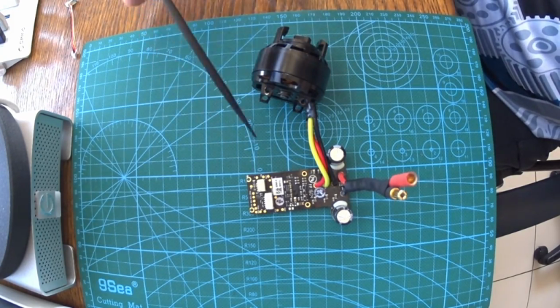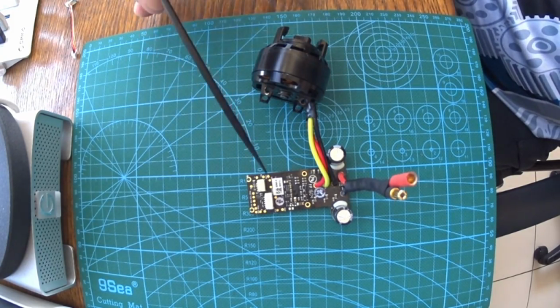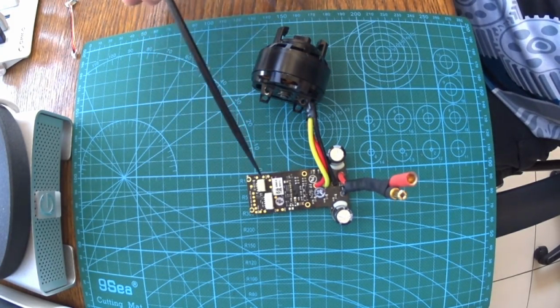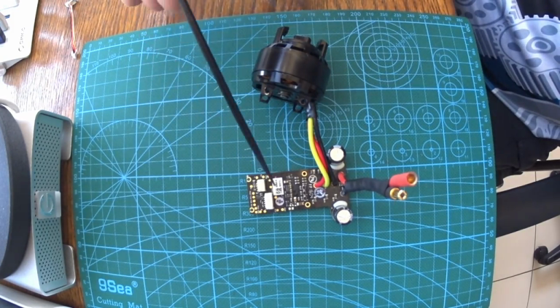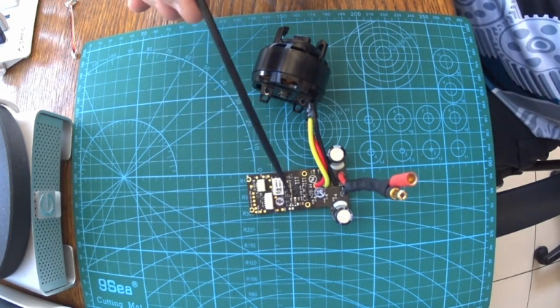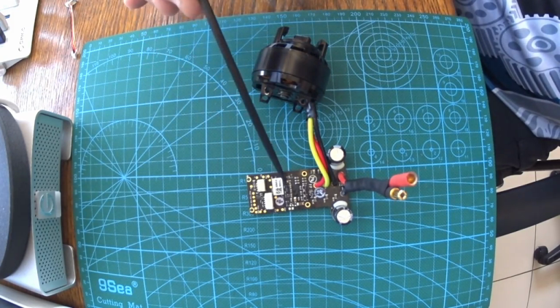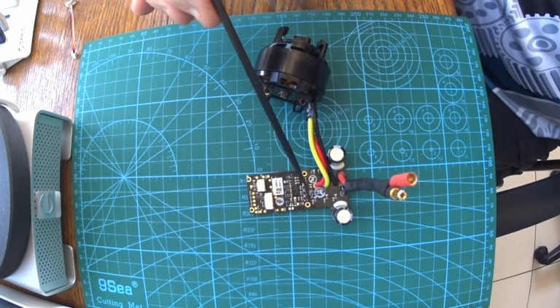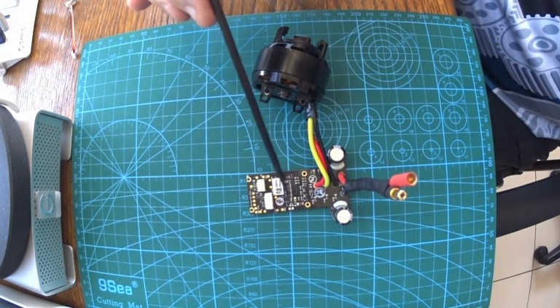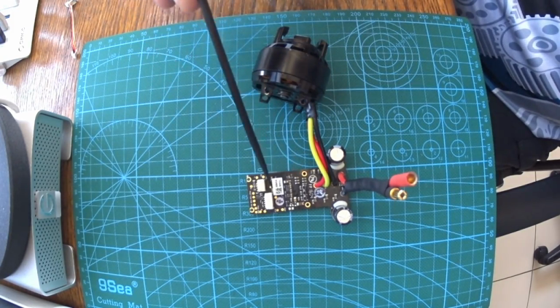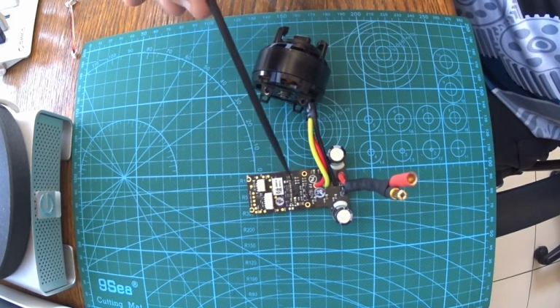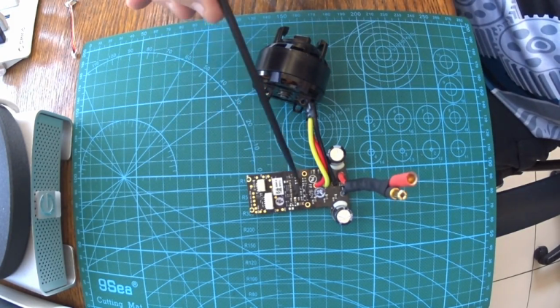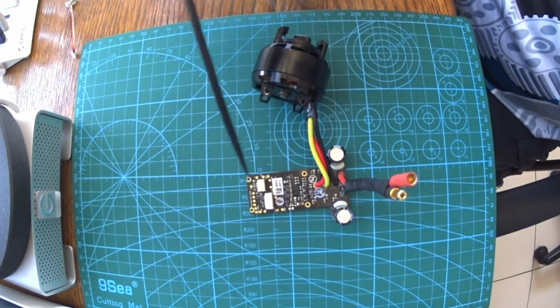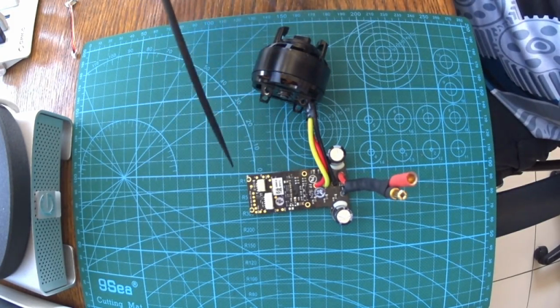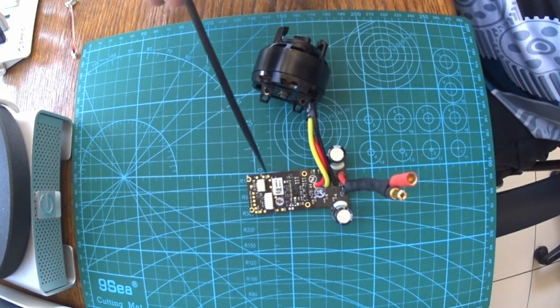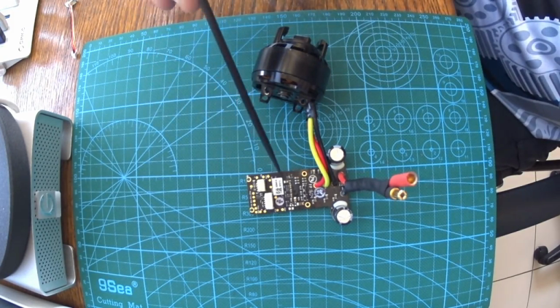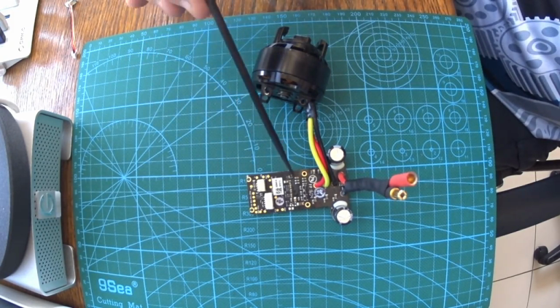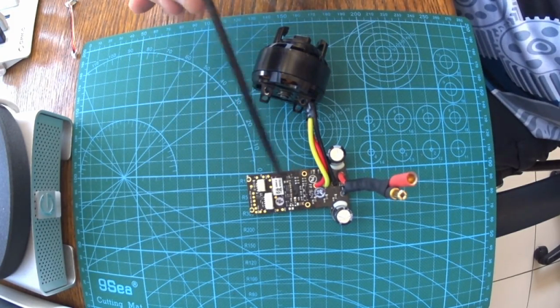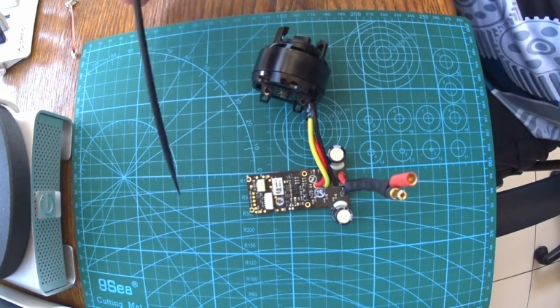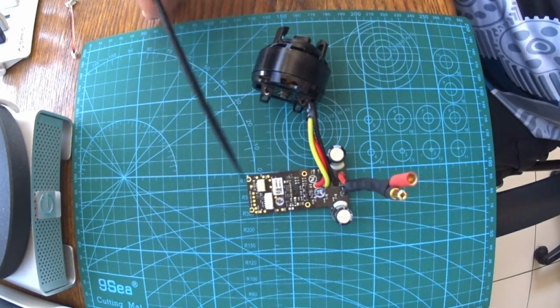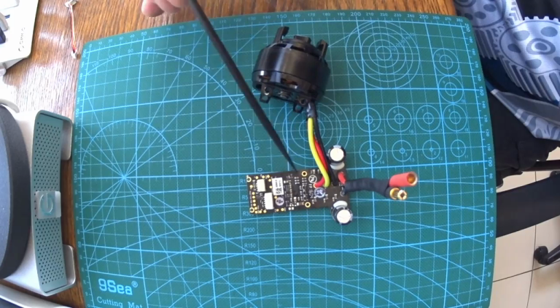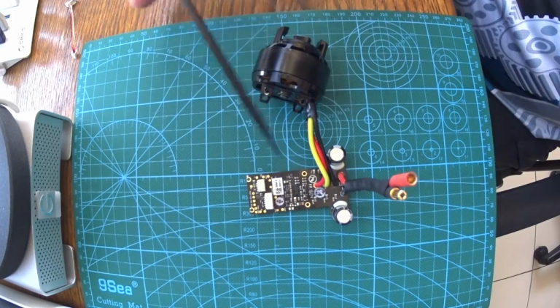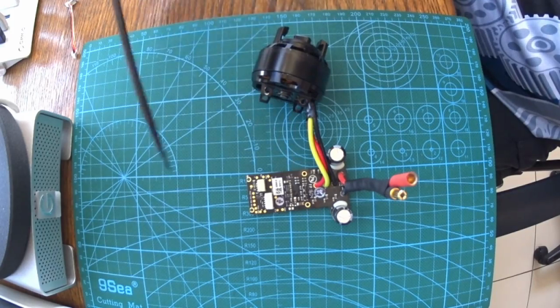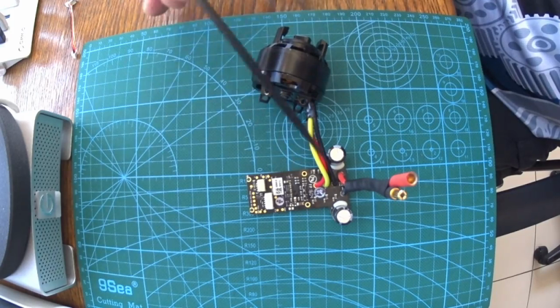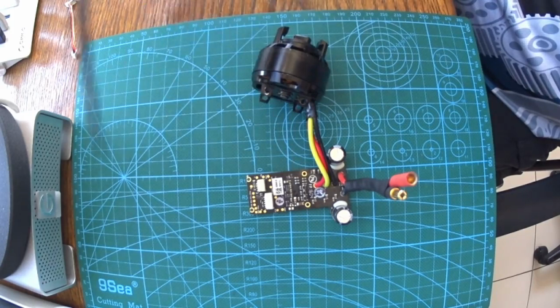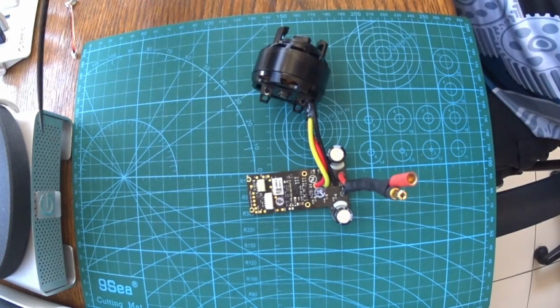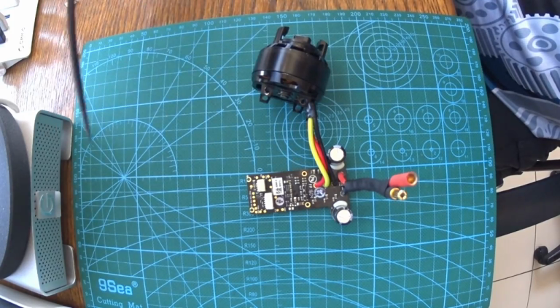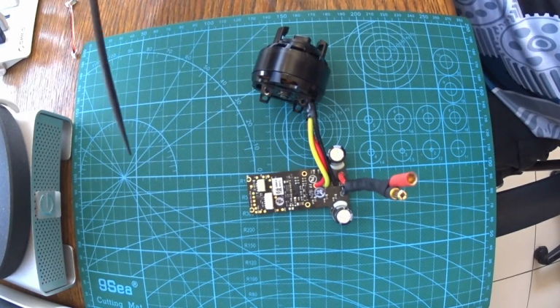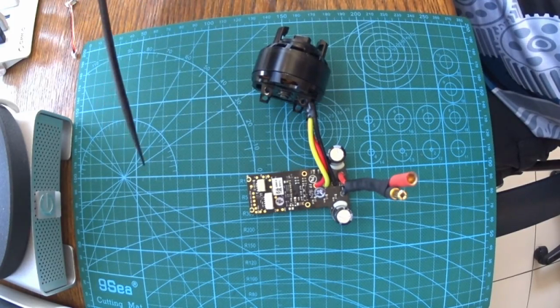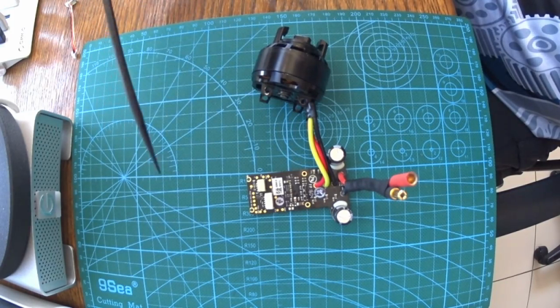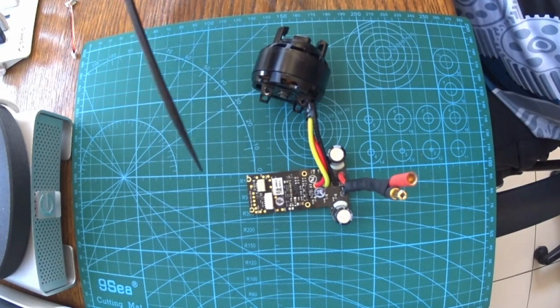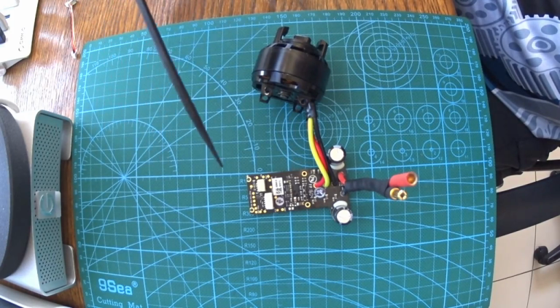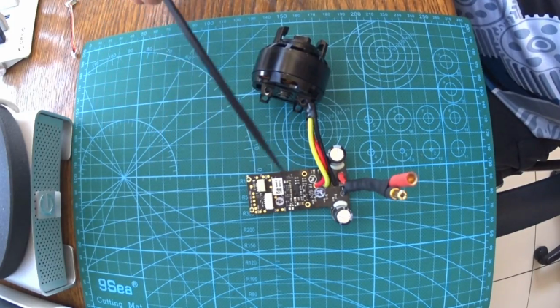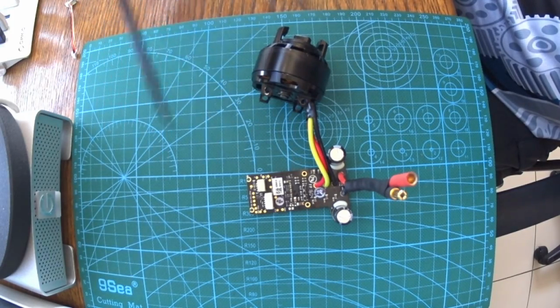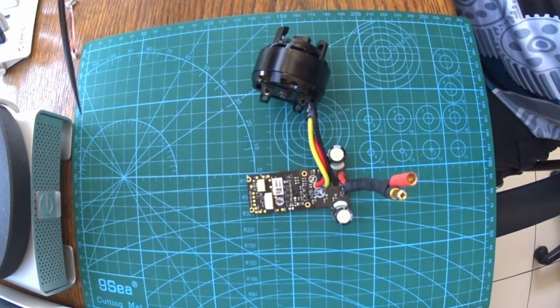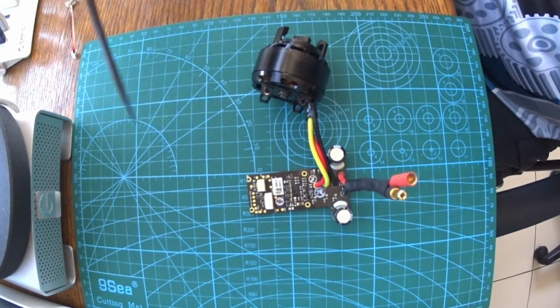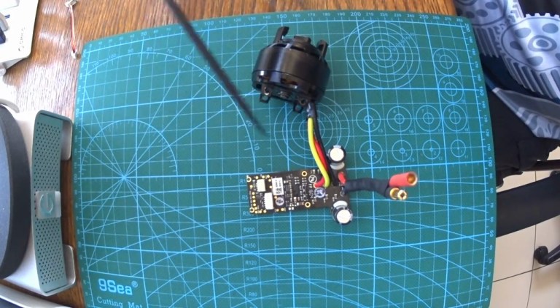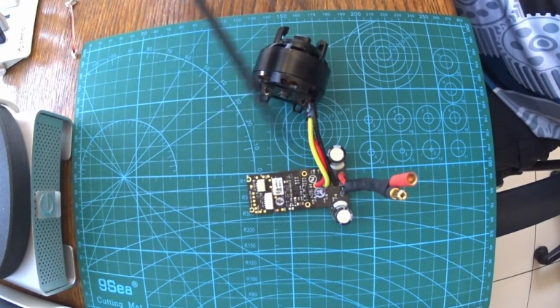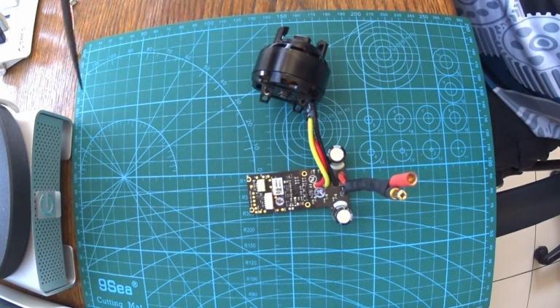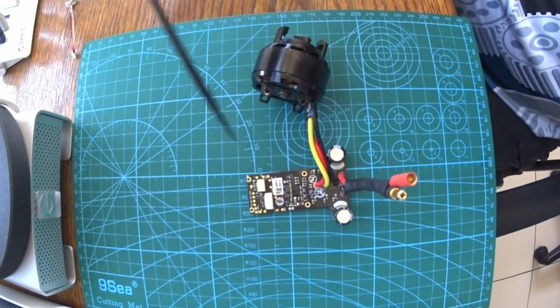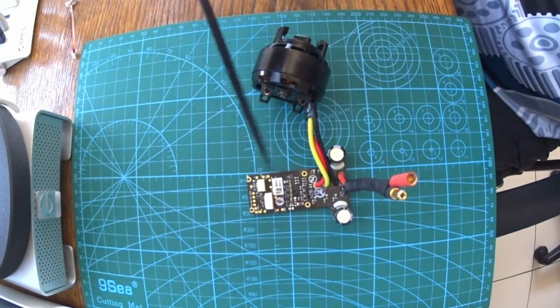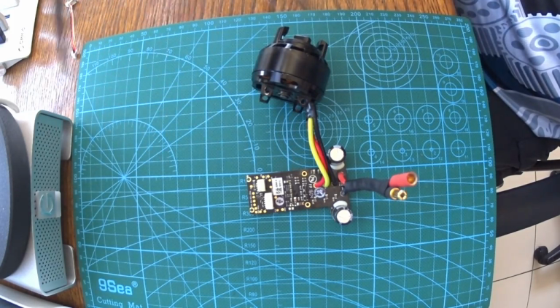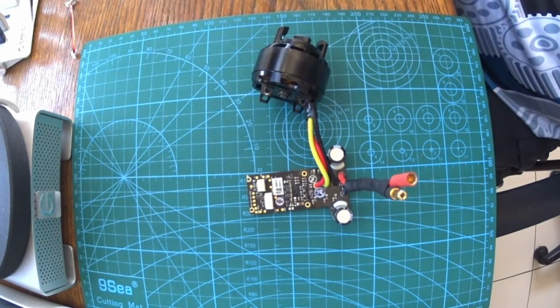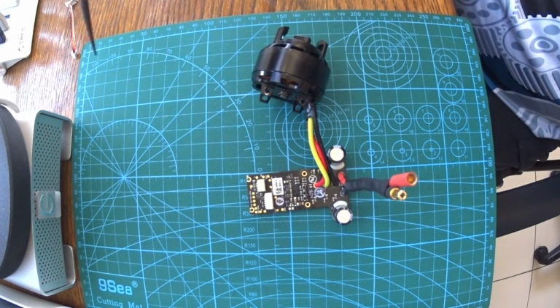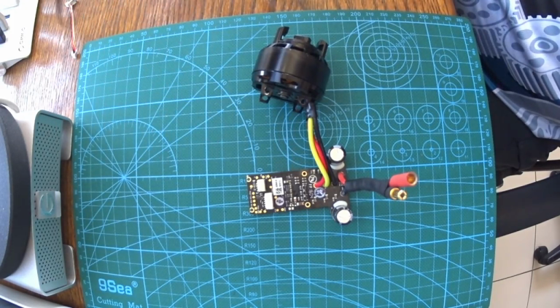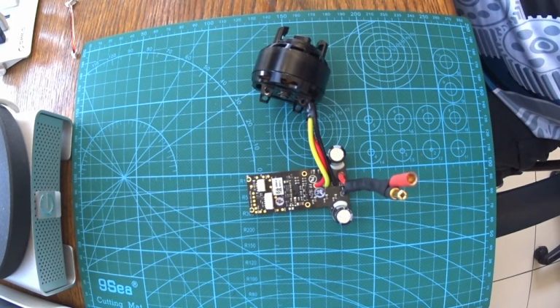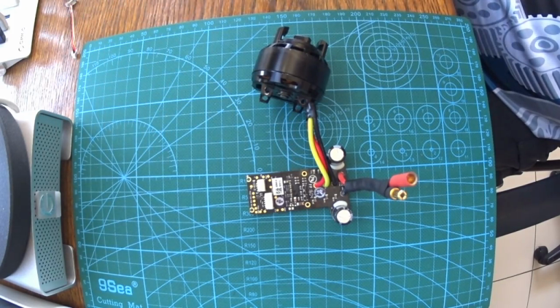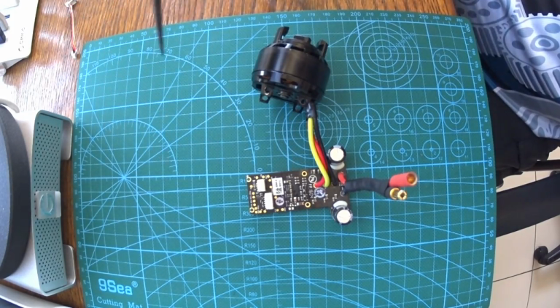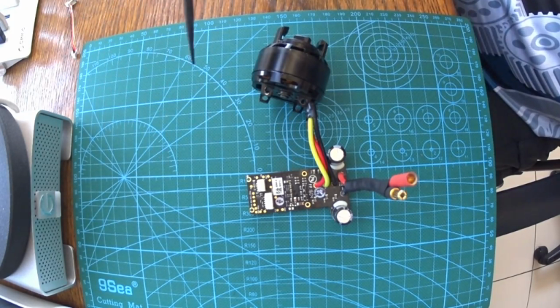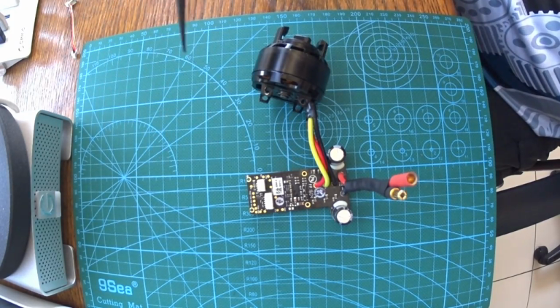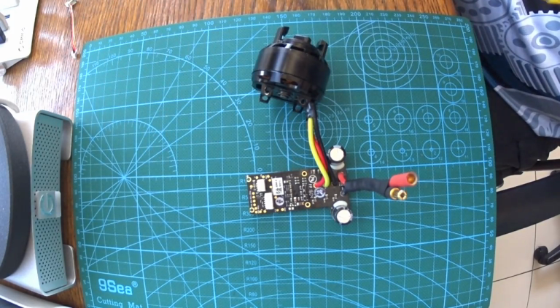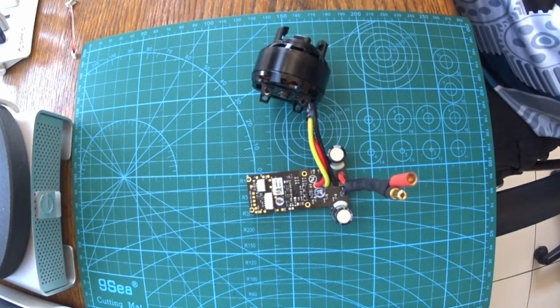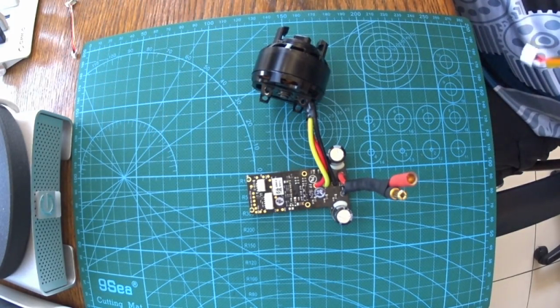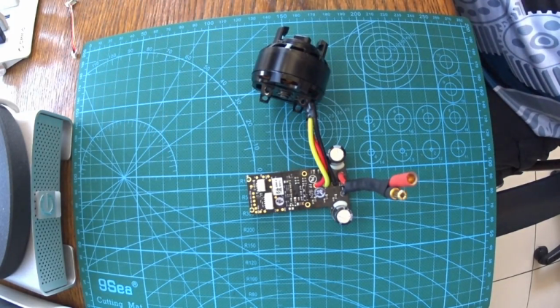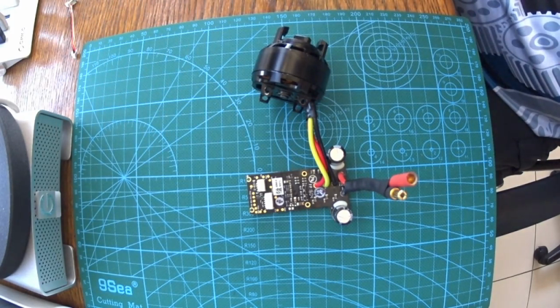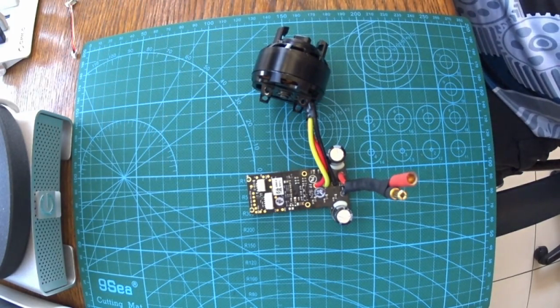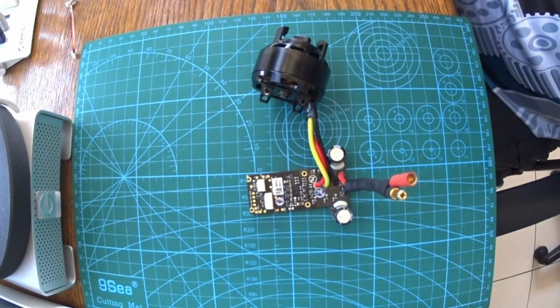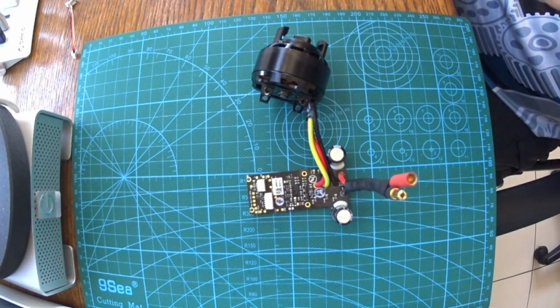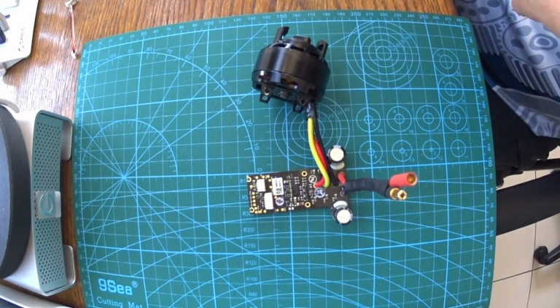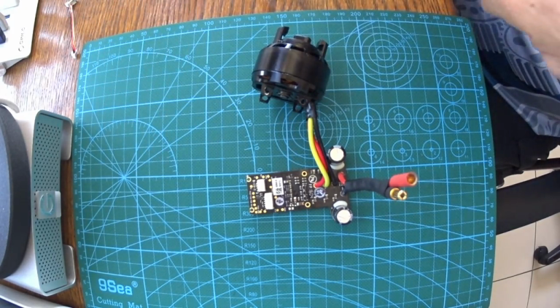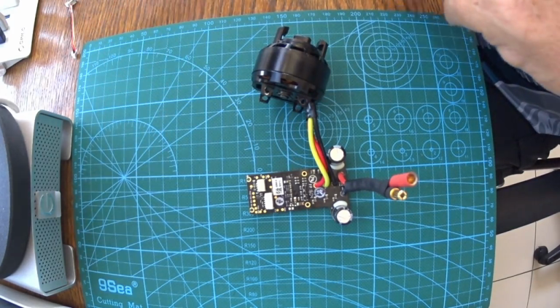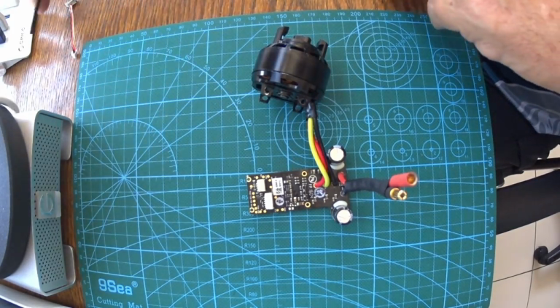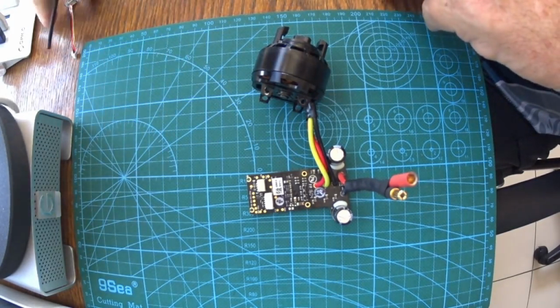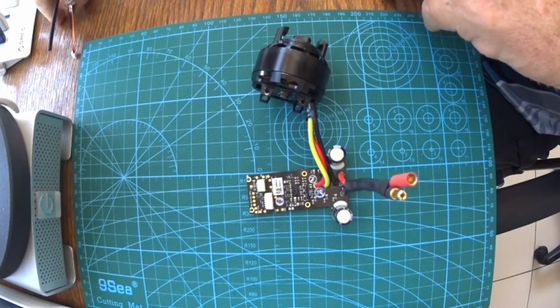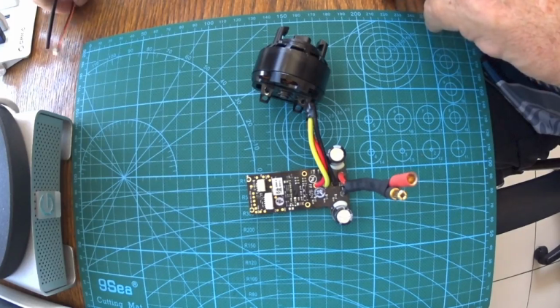Even so, I tried to test the other ESCs that do work and I came up with the same result, so I'm still in the same boat.